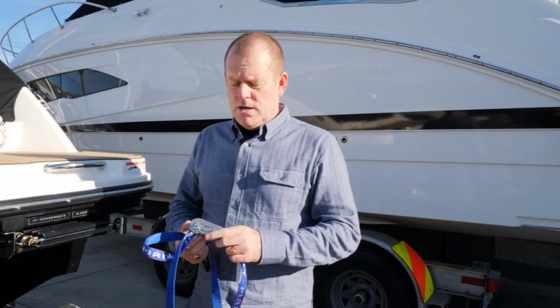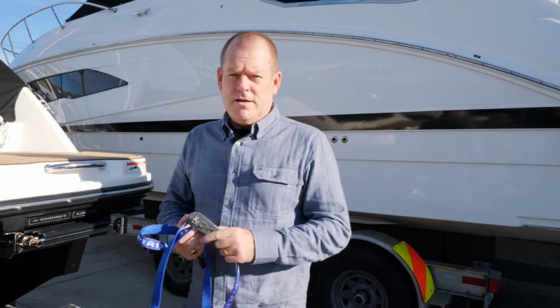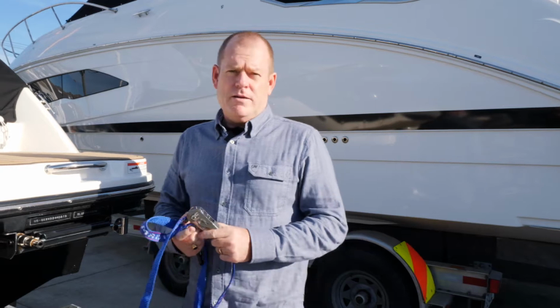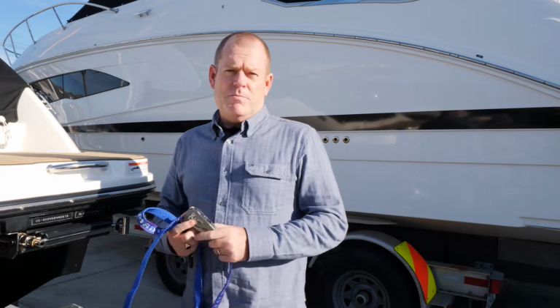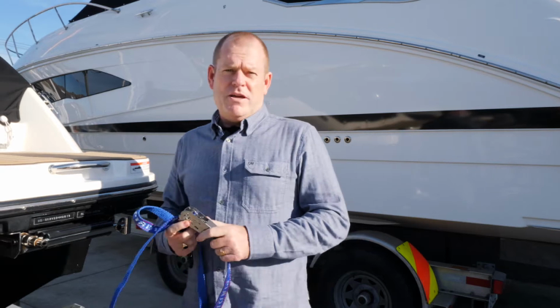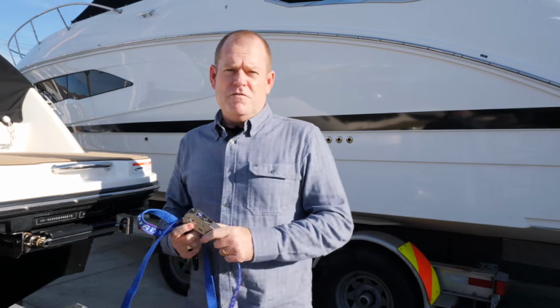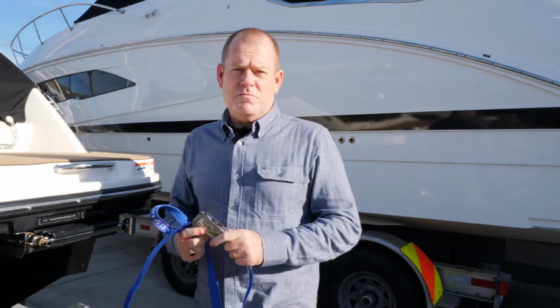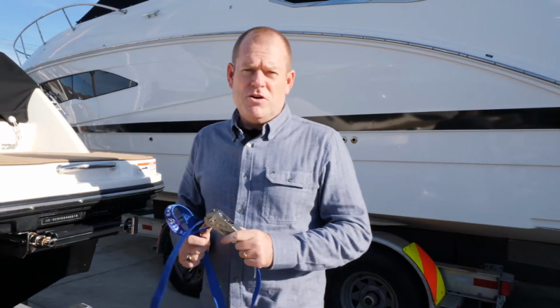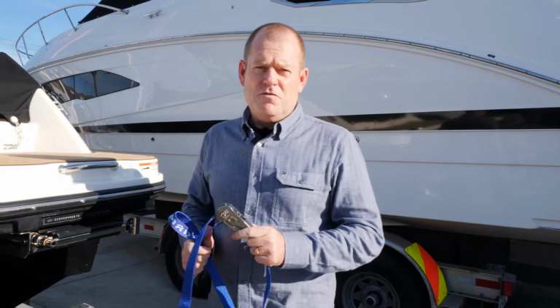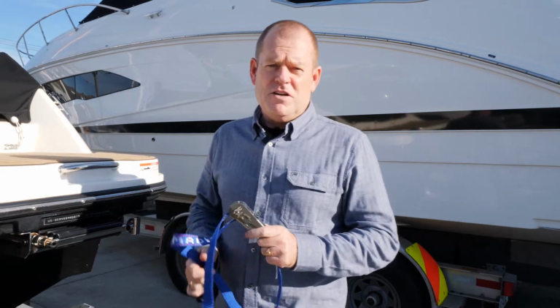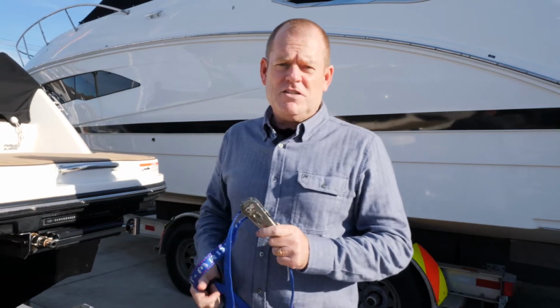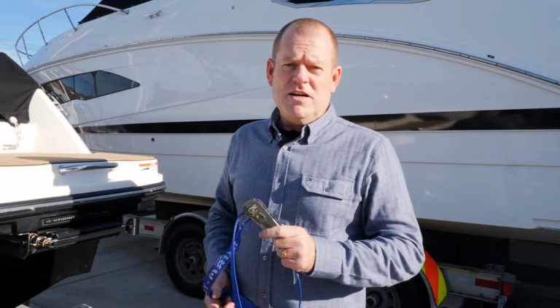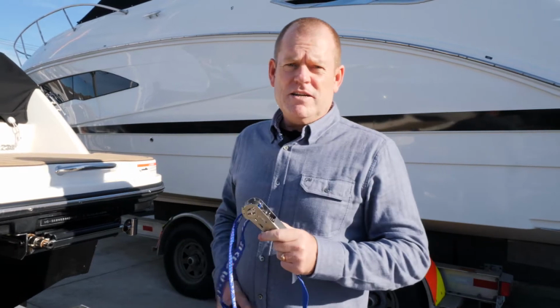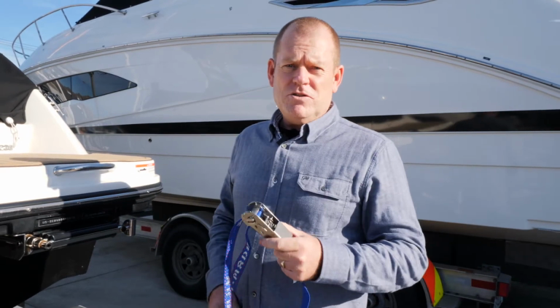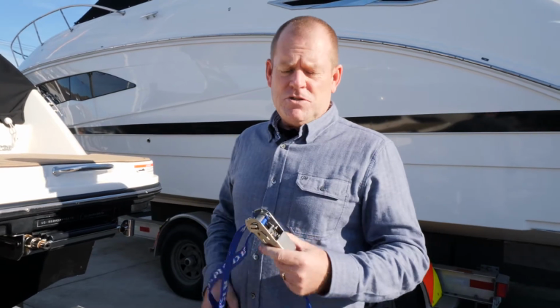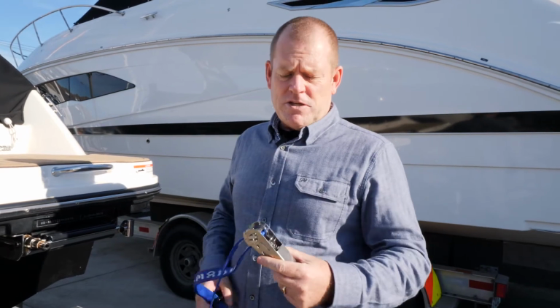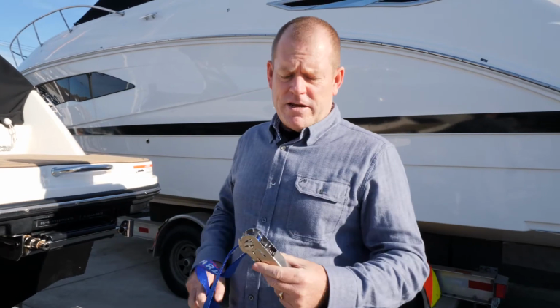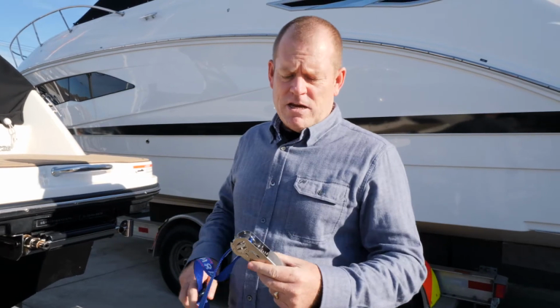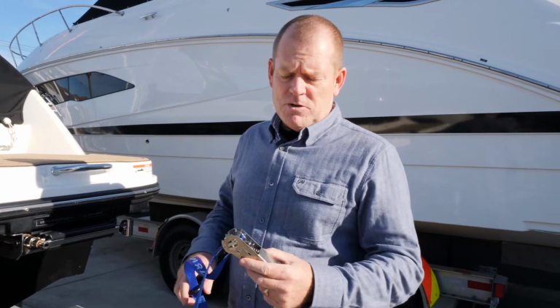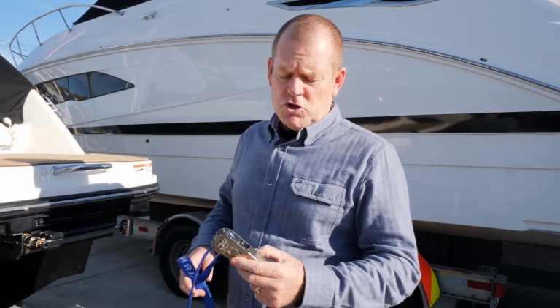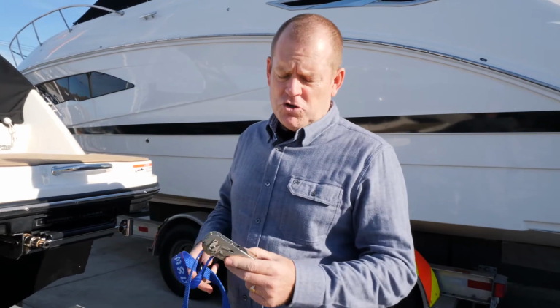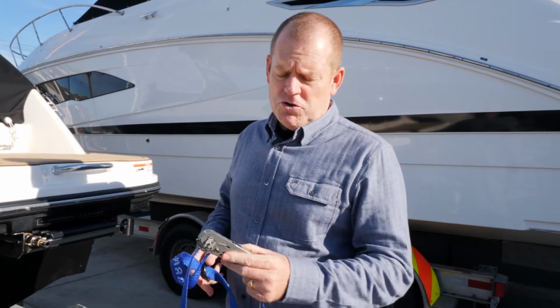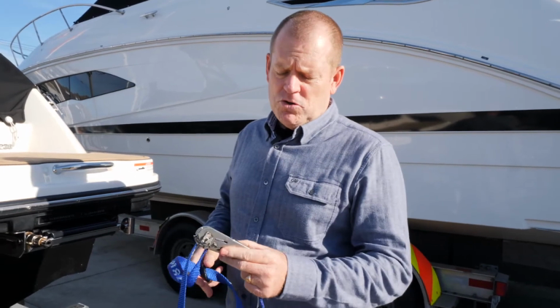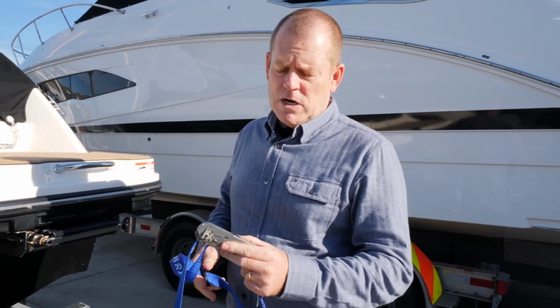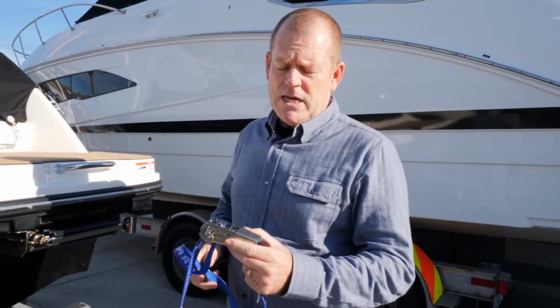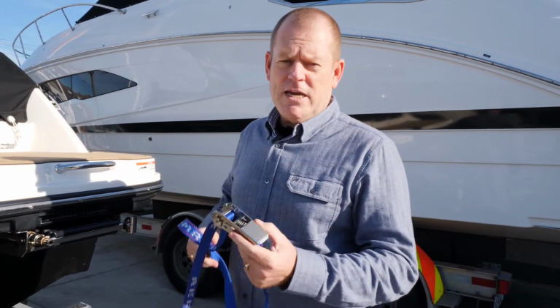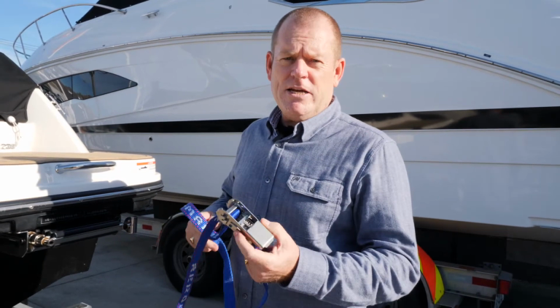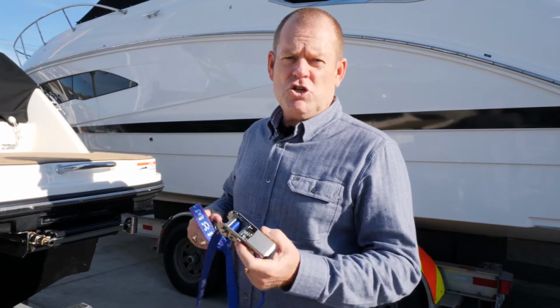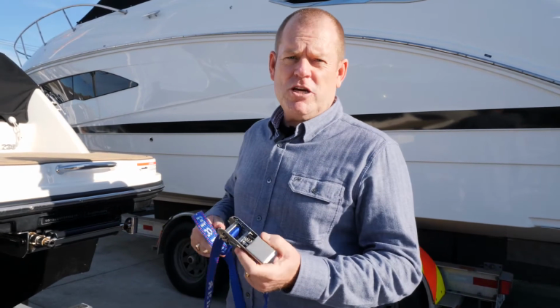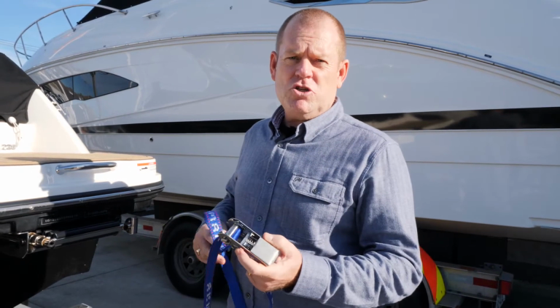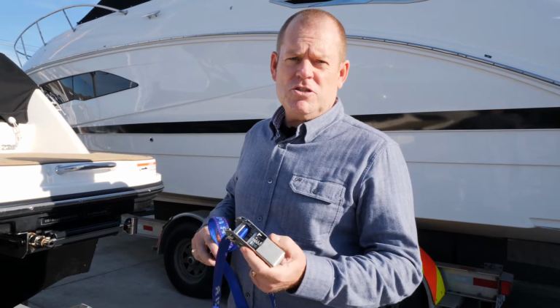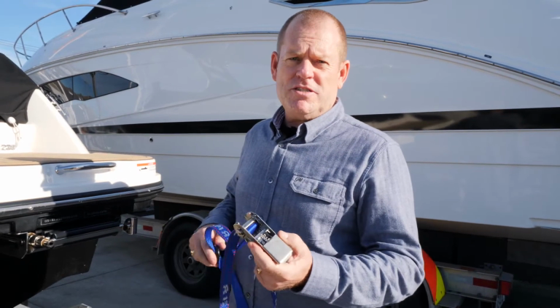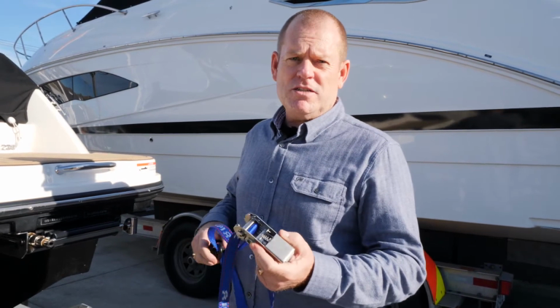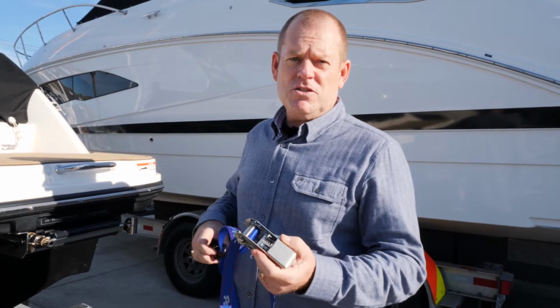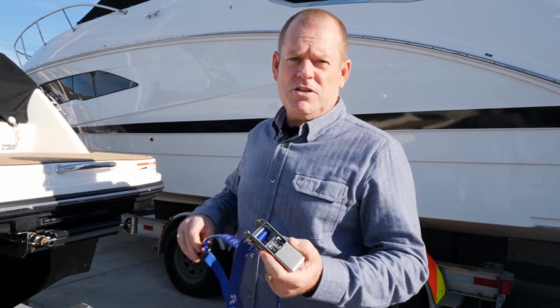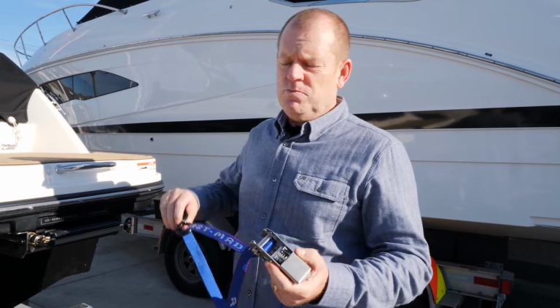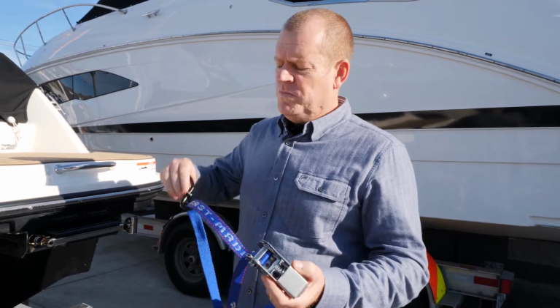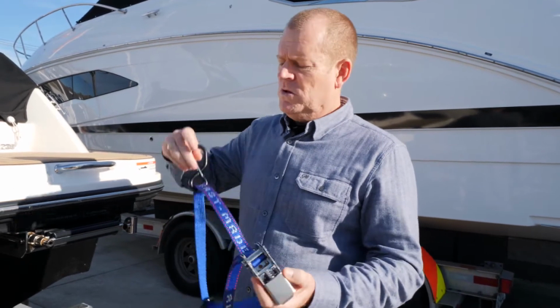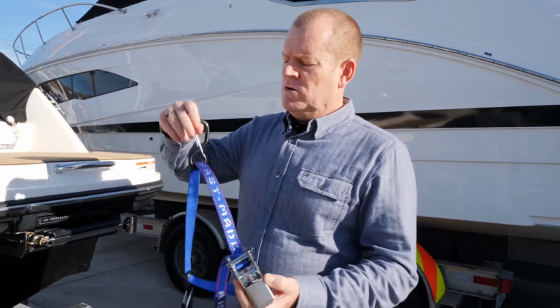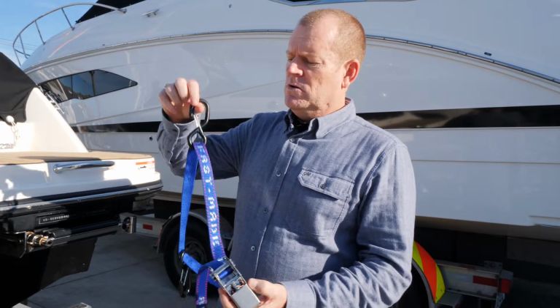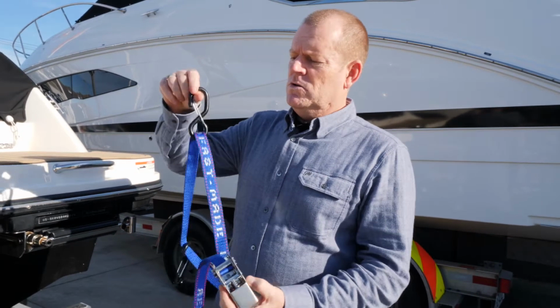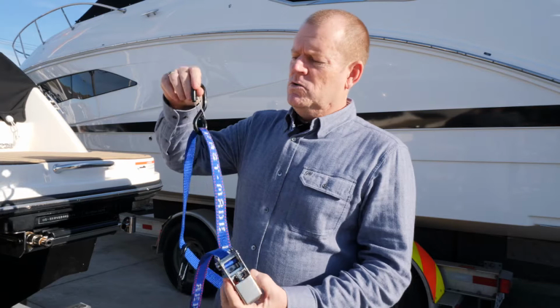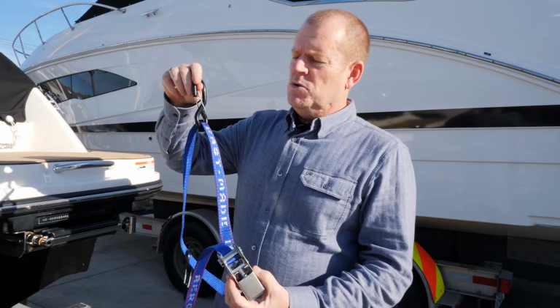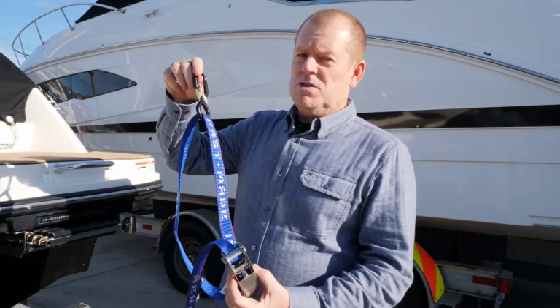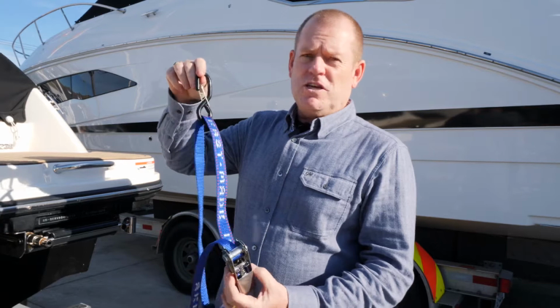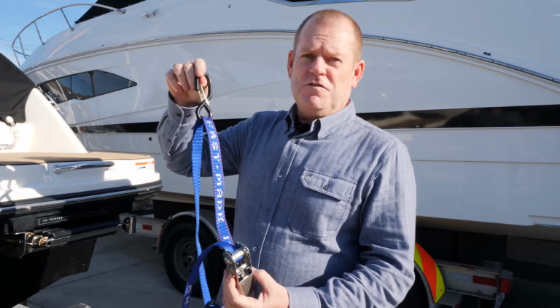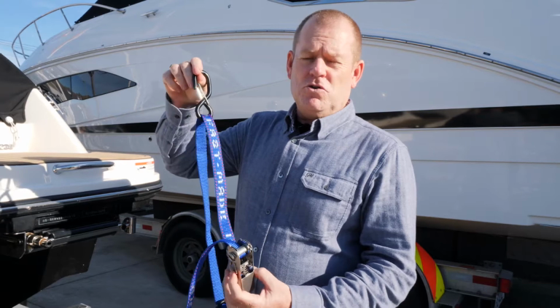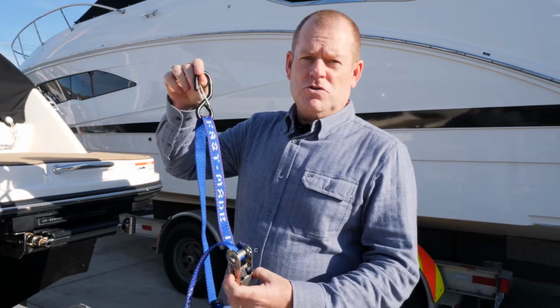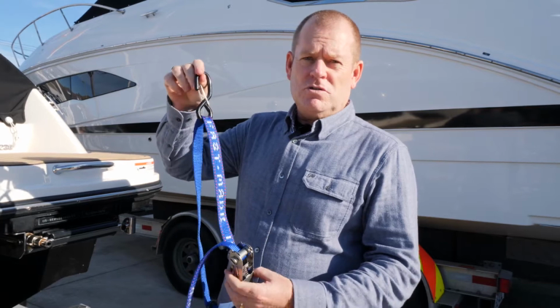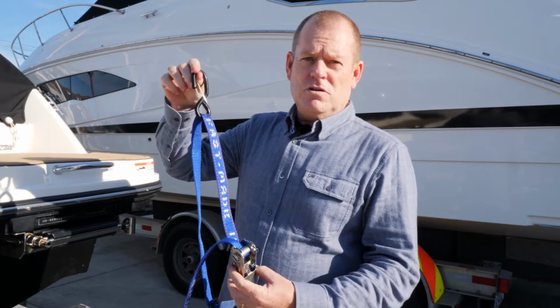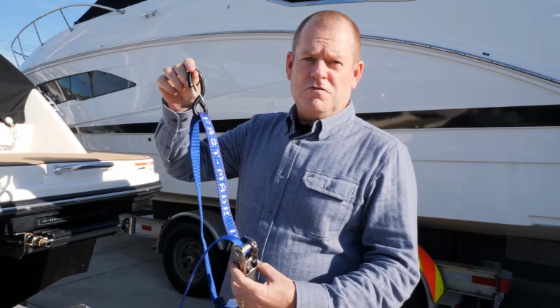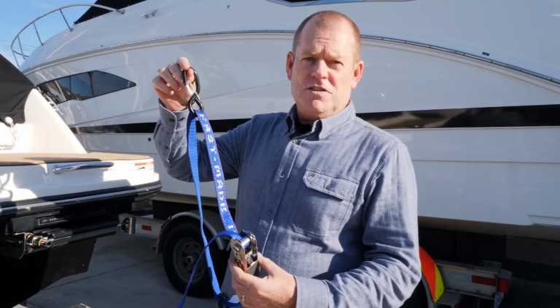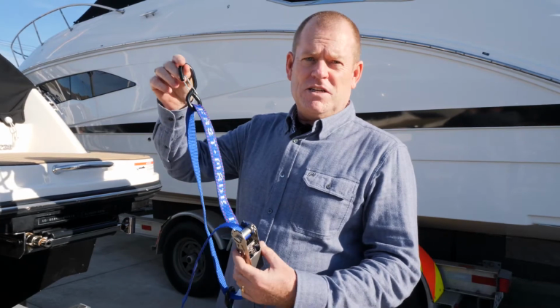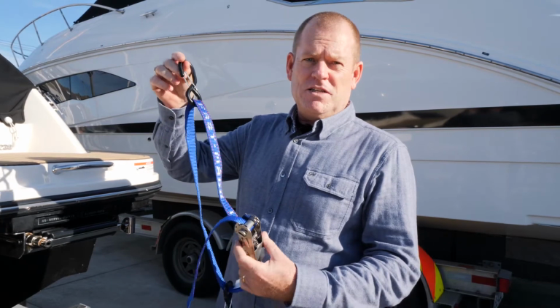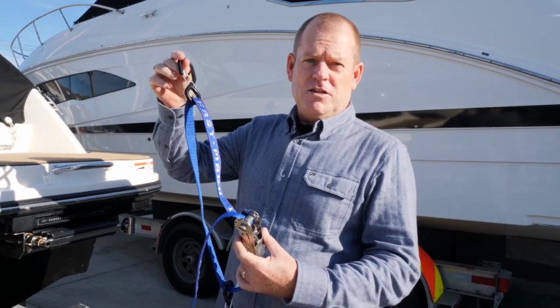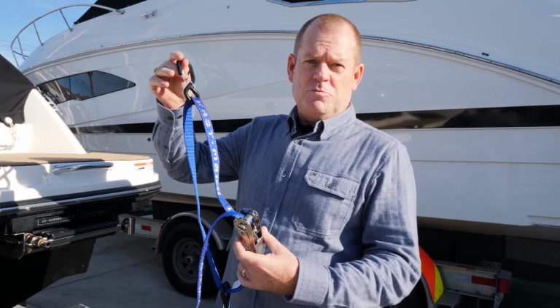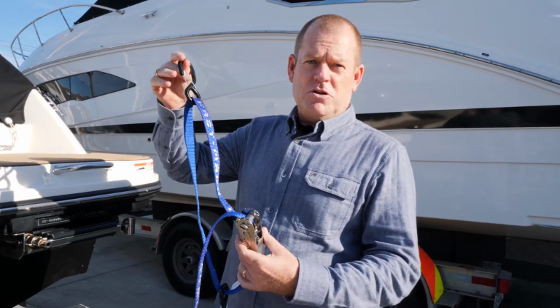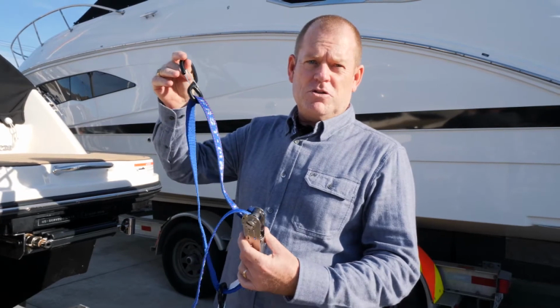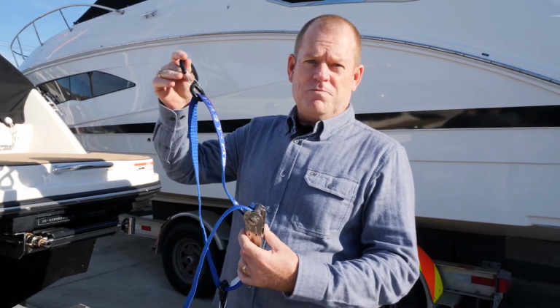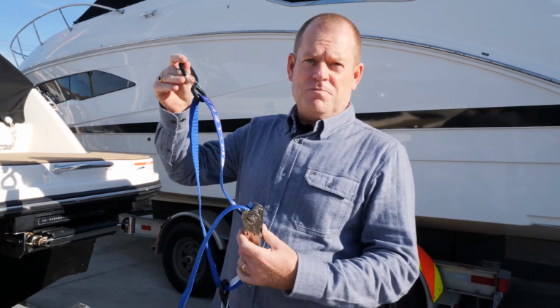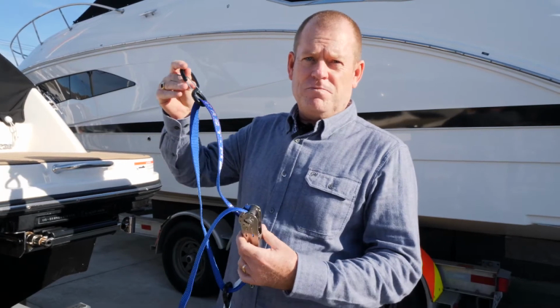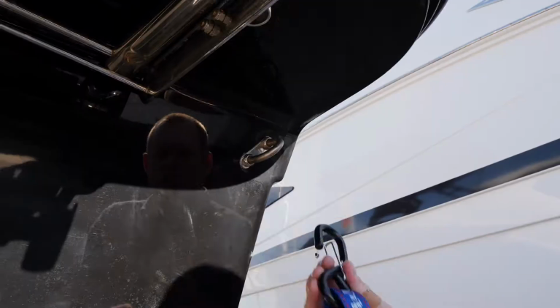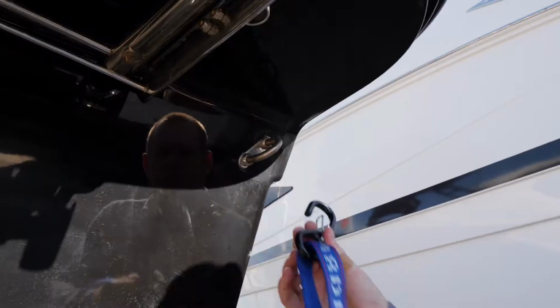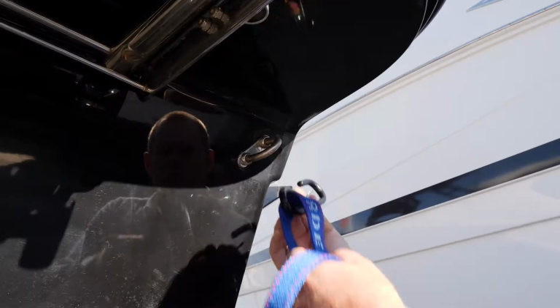Hi, I'm Eddie from AeroFast Tie Downs. Today I'm going to show you our EHH stainless steel with safety hooks. A fantastic little product. Very straightforward.